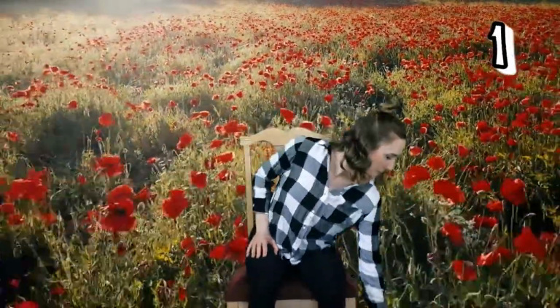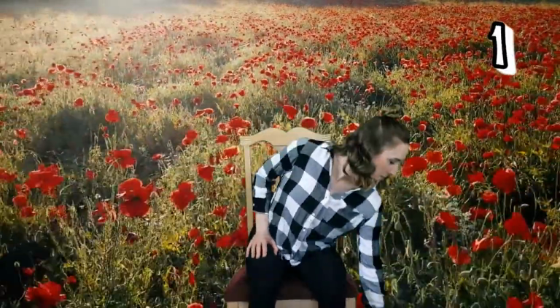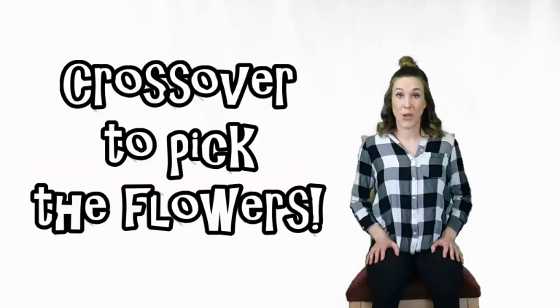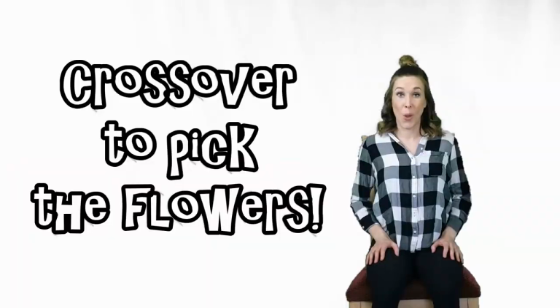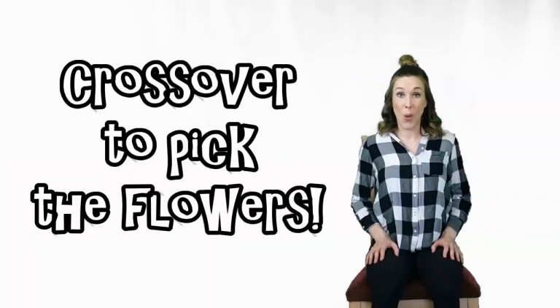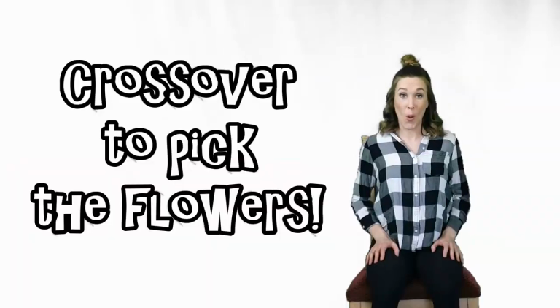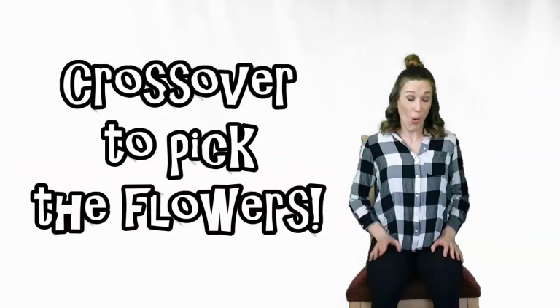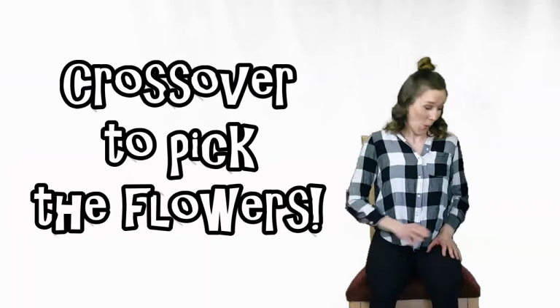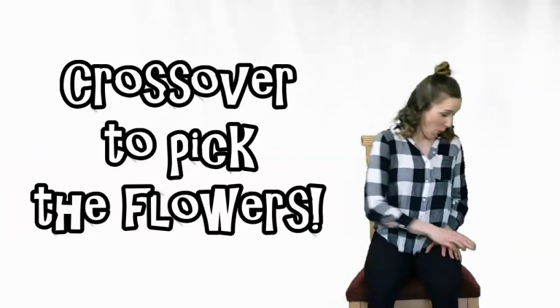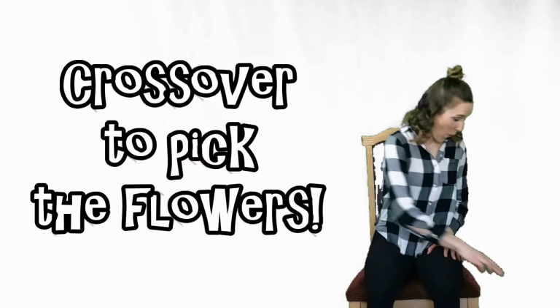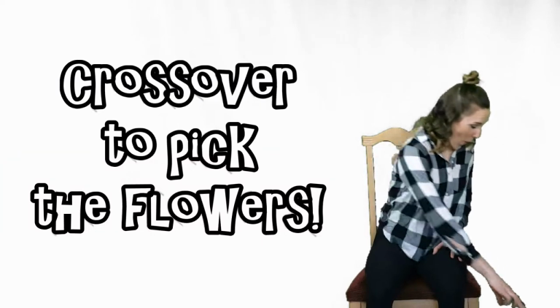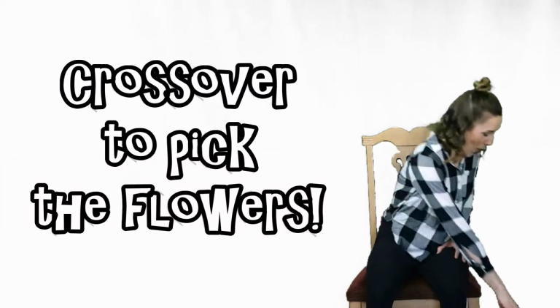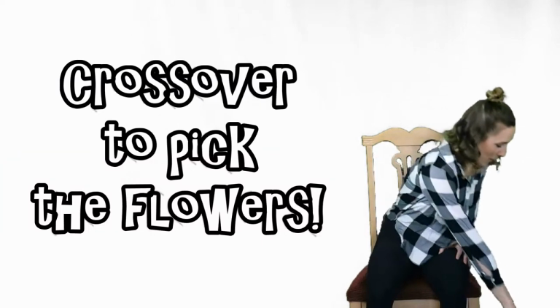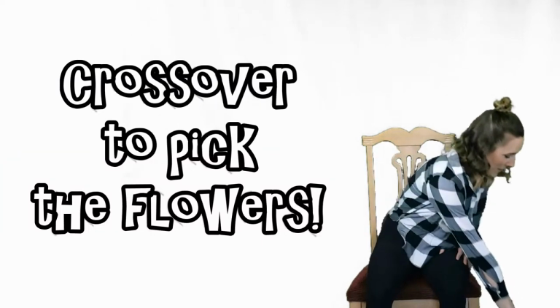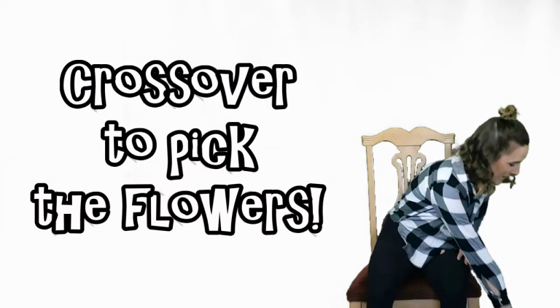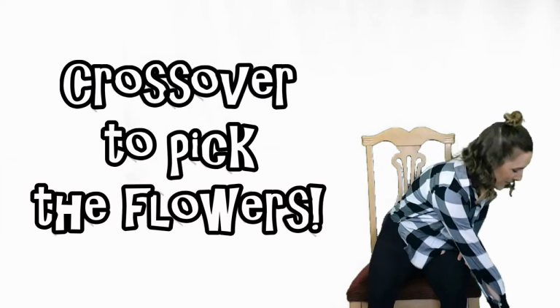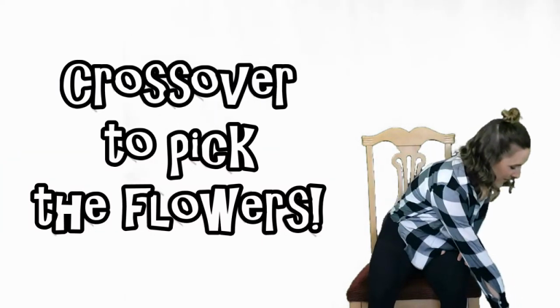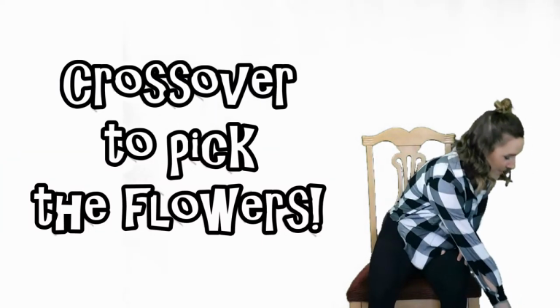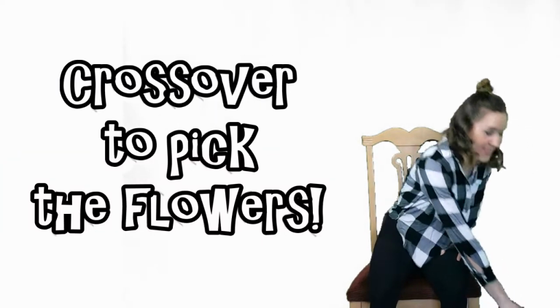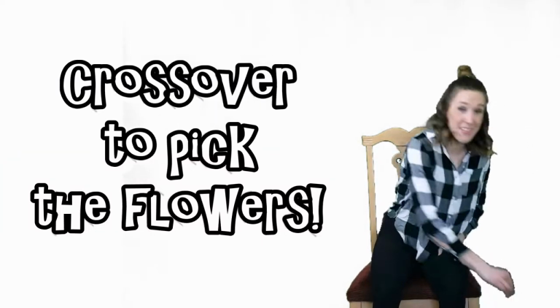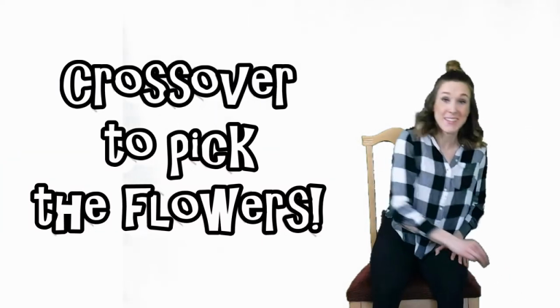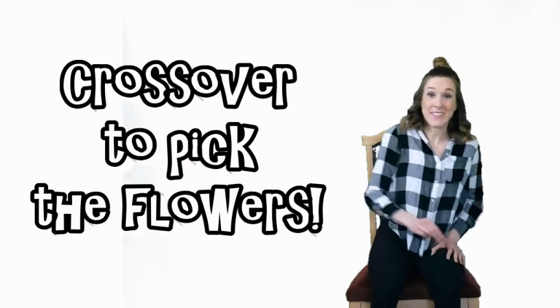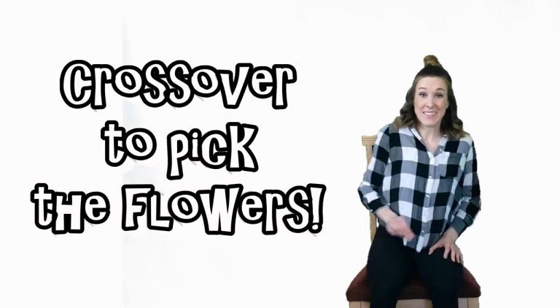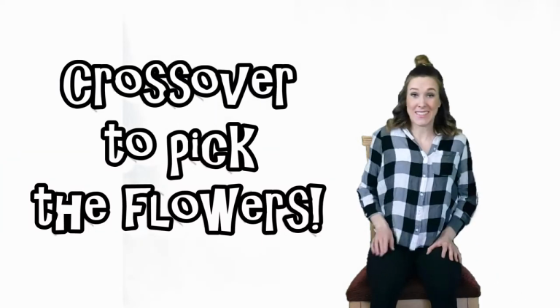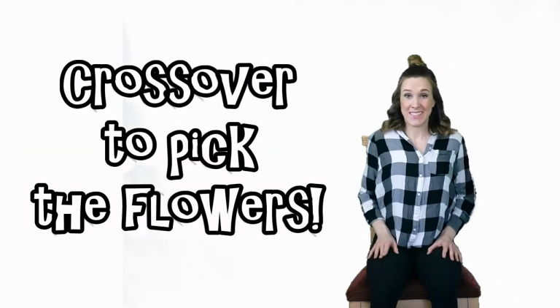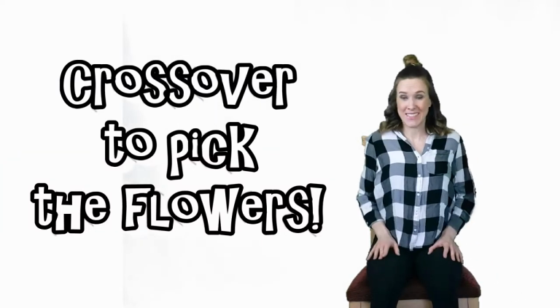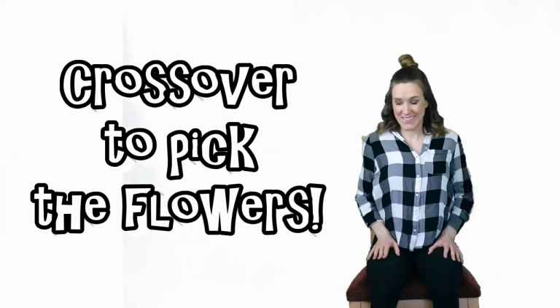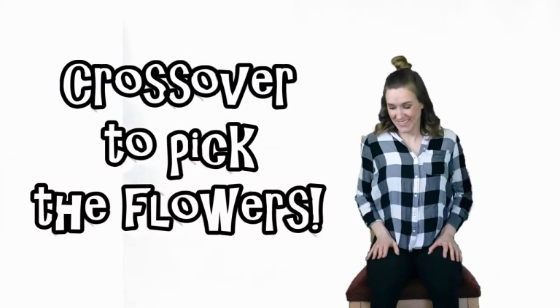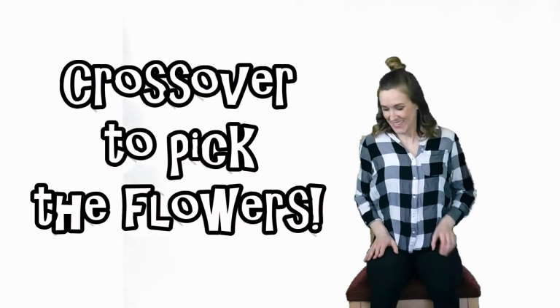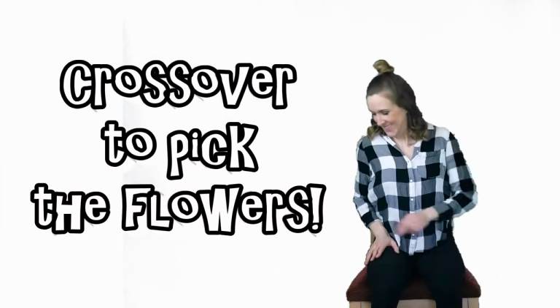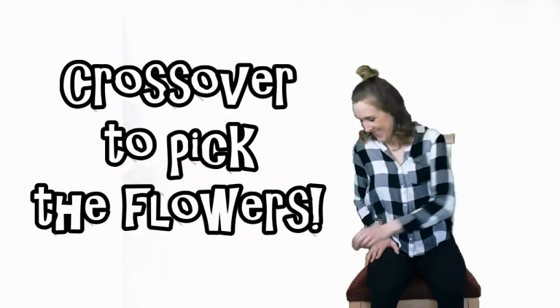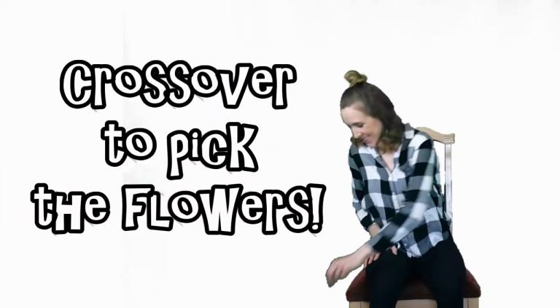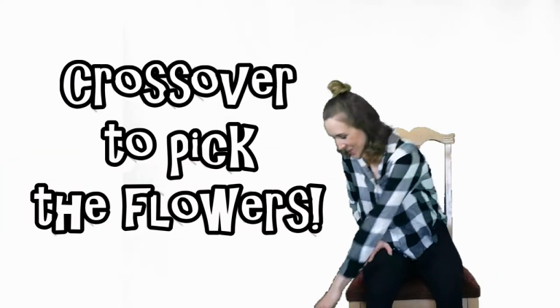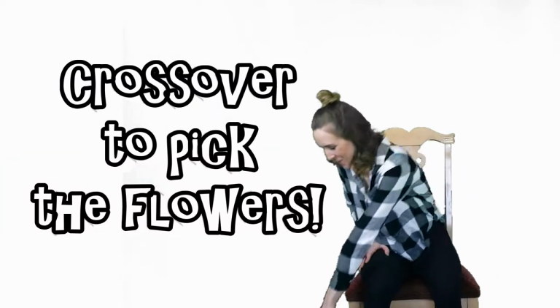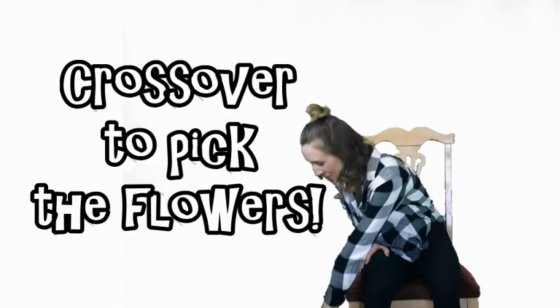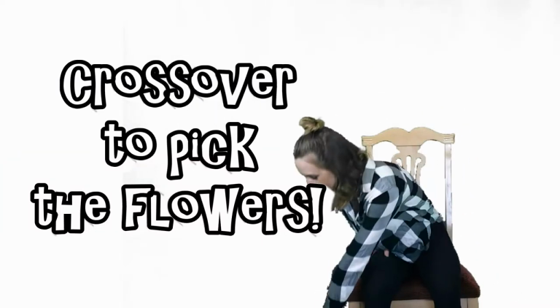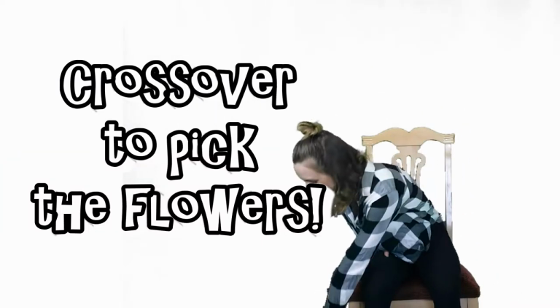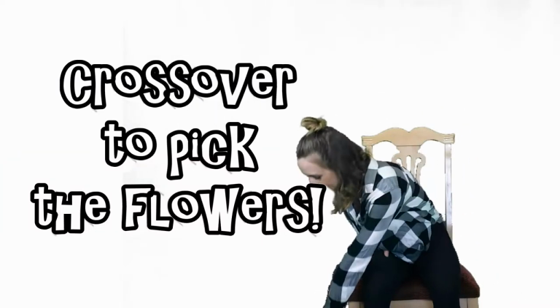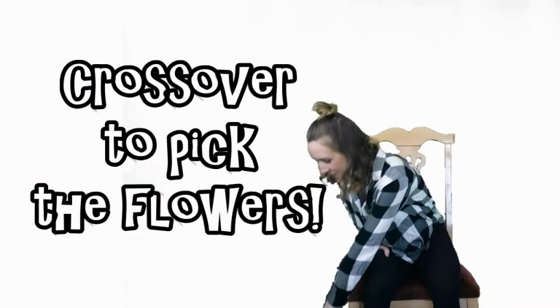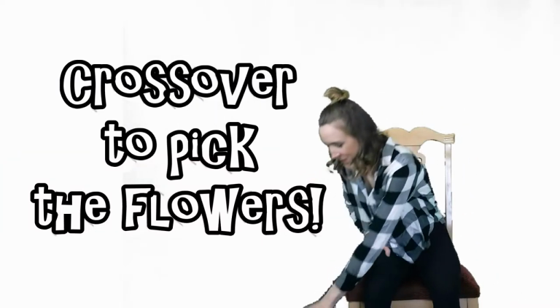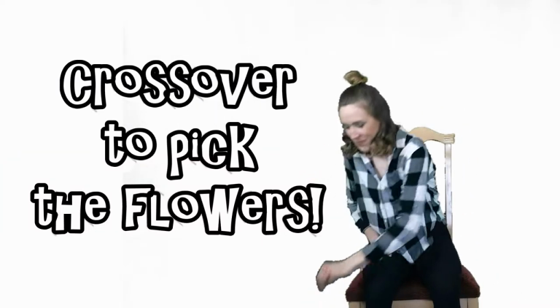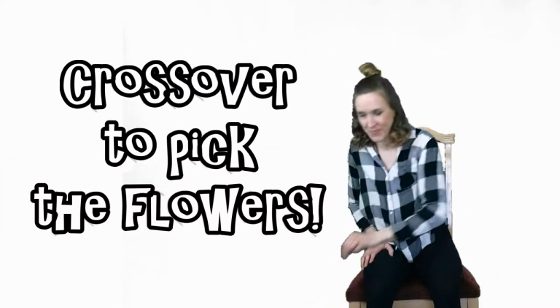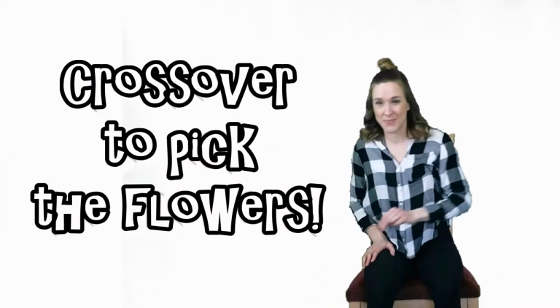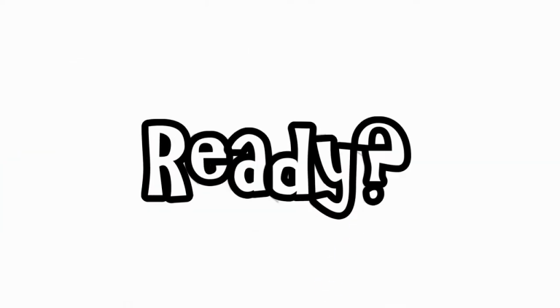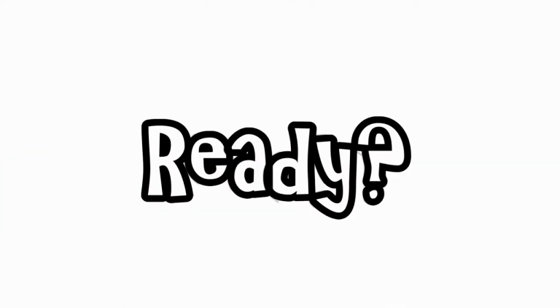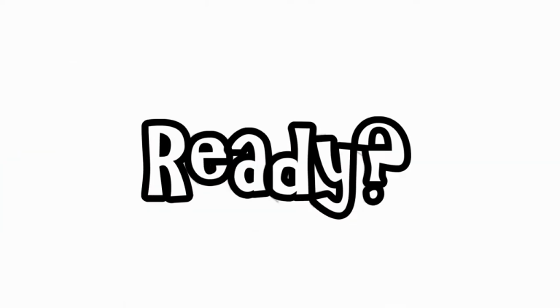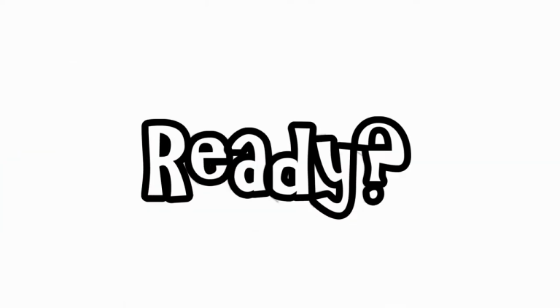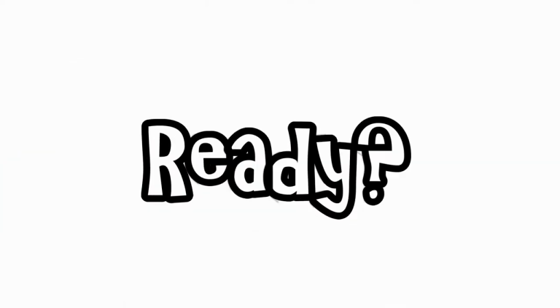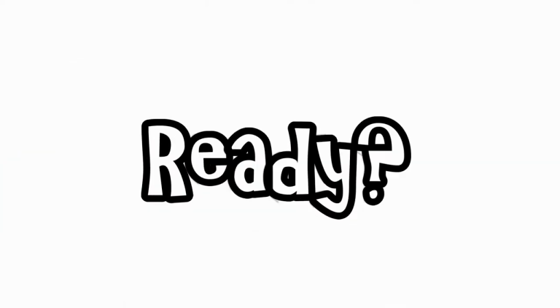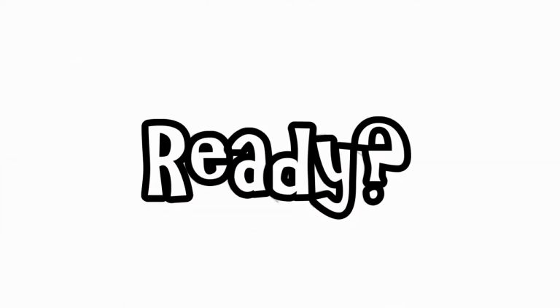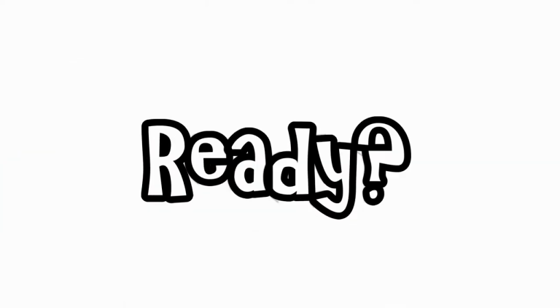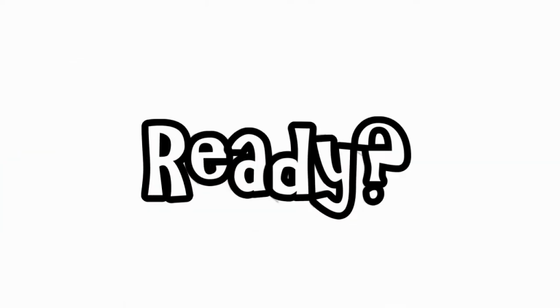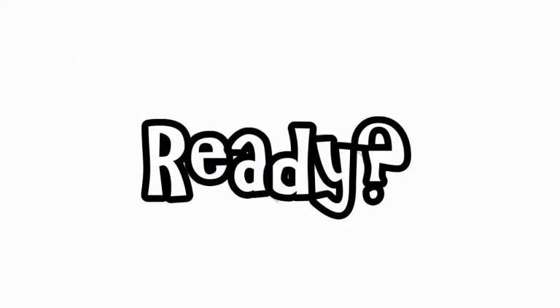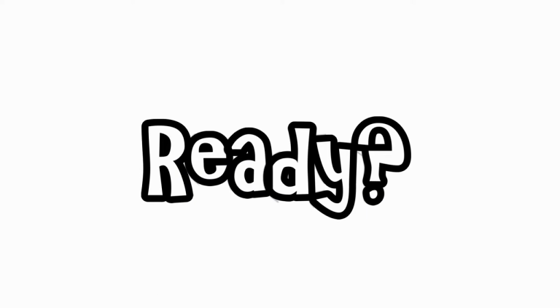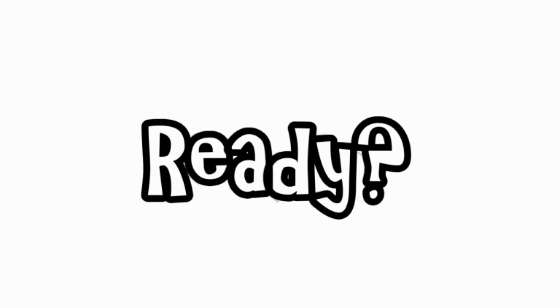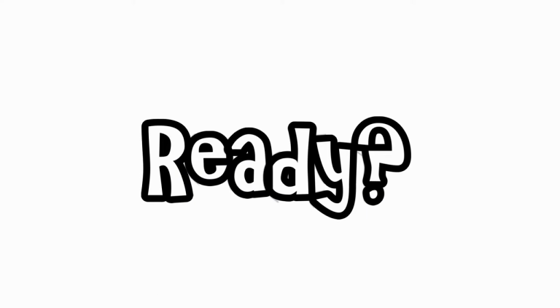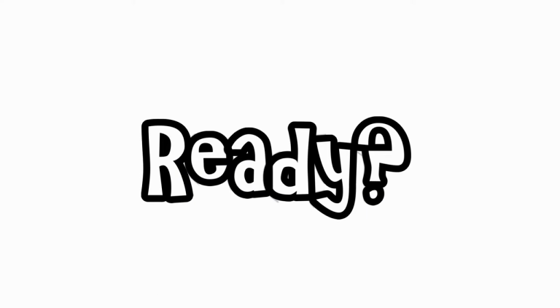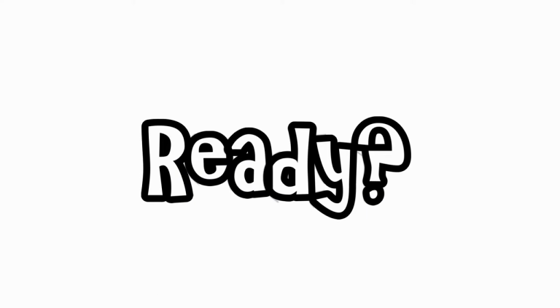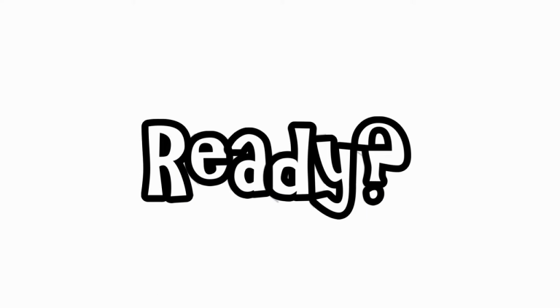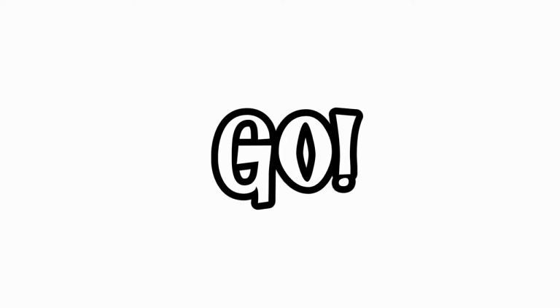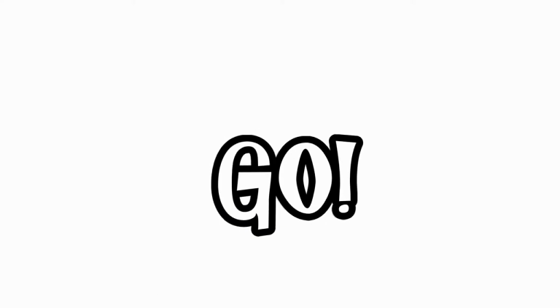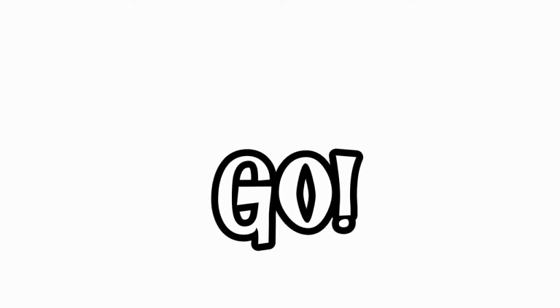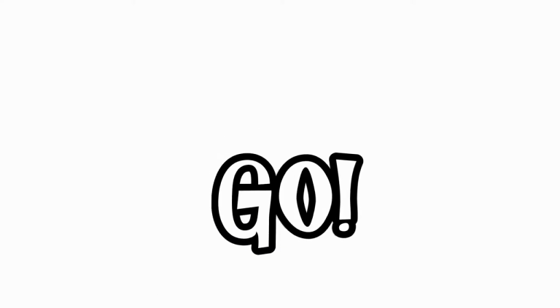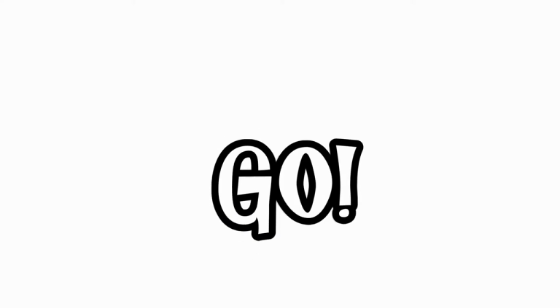Fifth exercise: cross over to pick the flowers. Ready? Go!